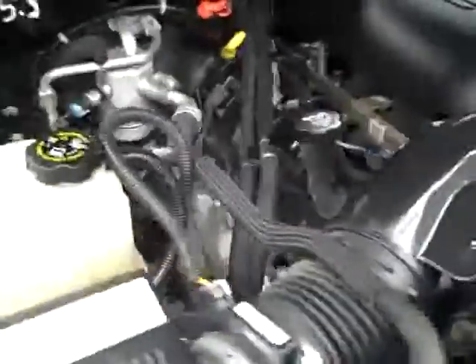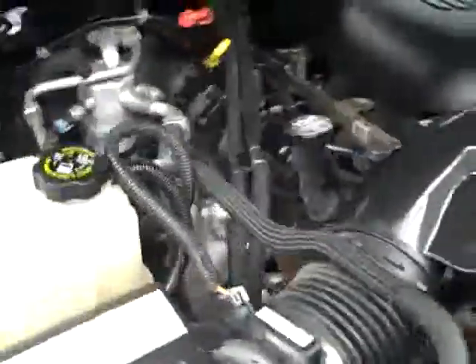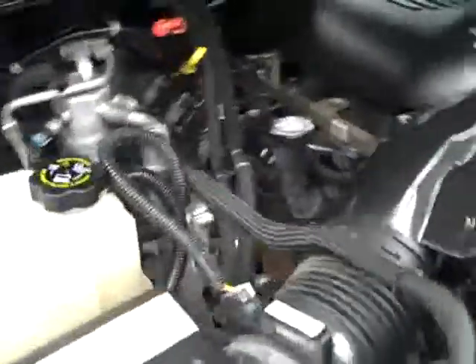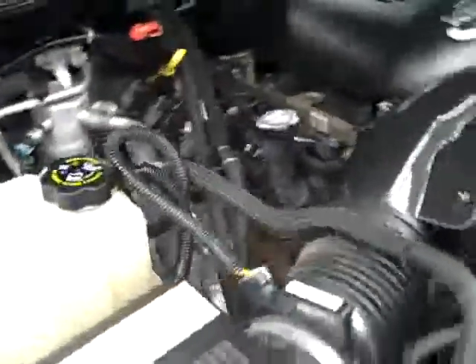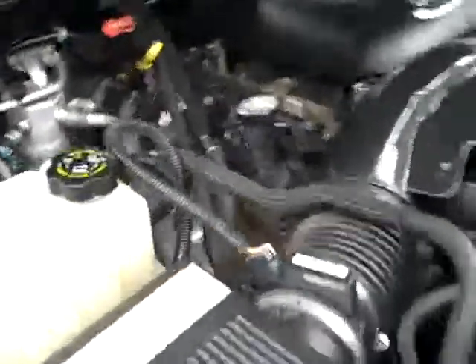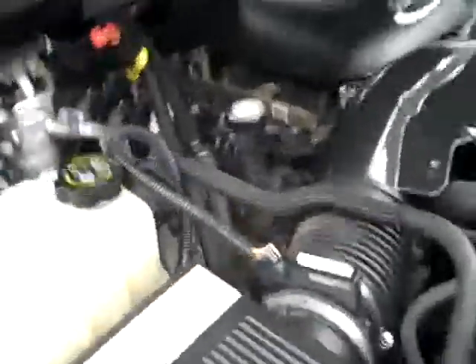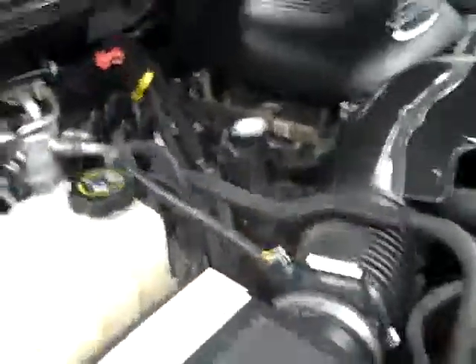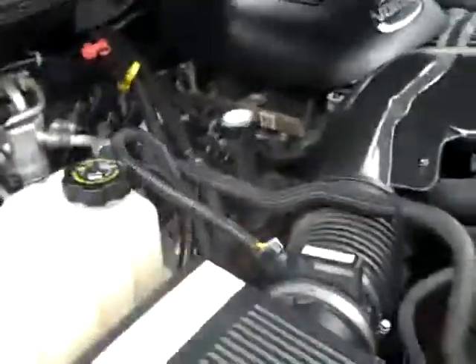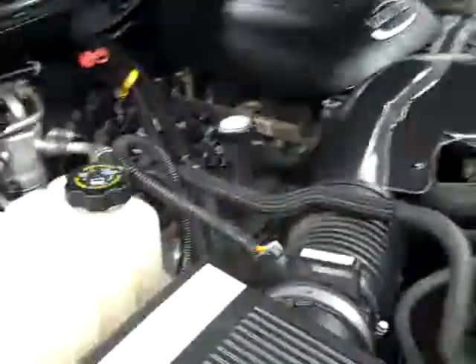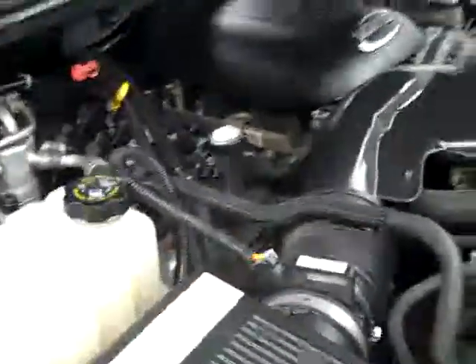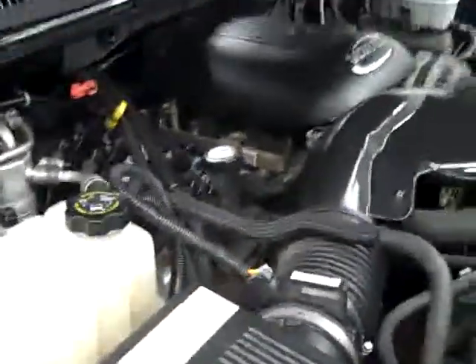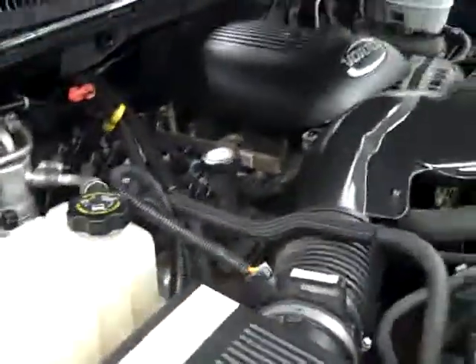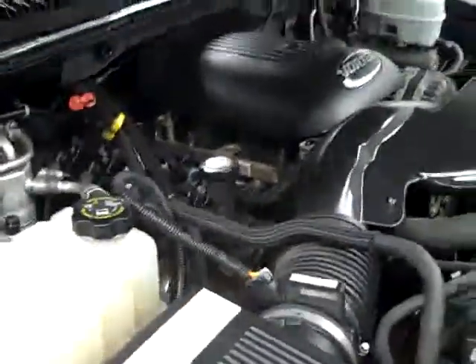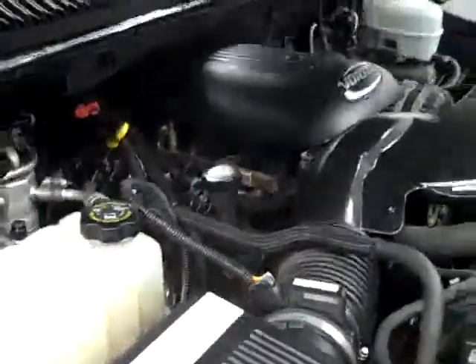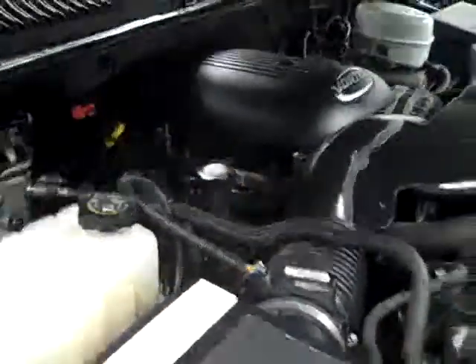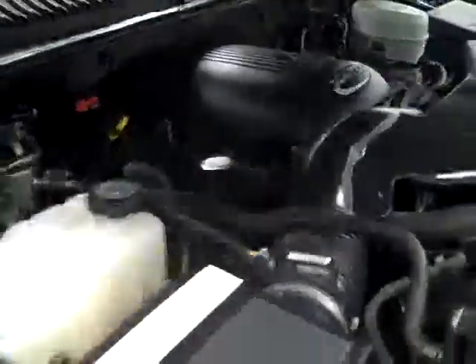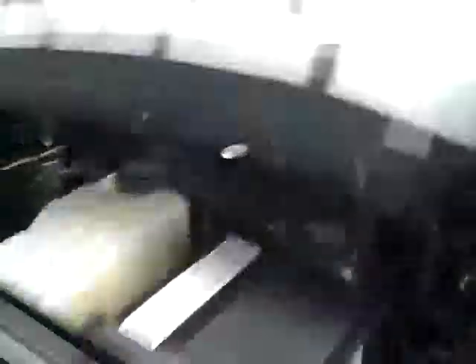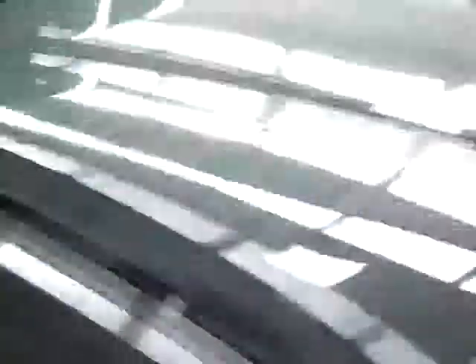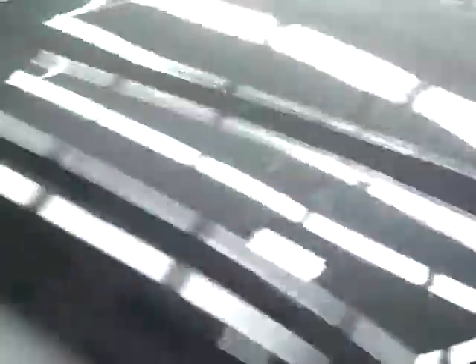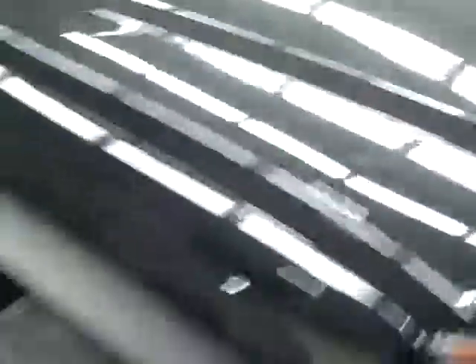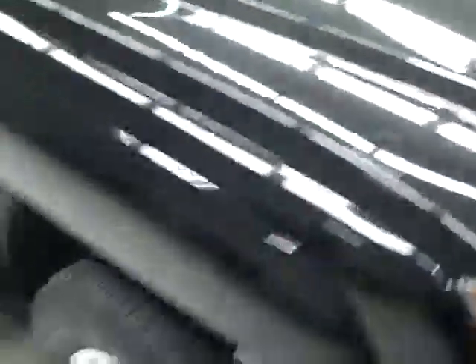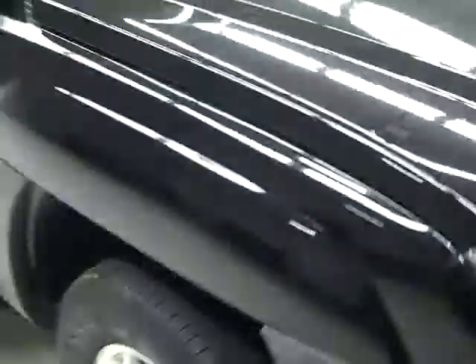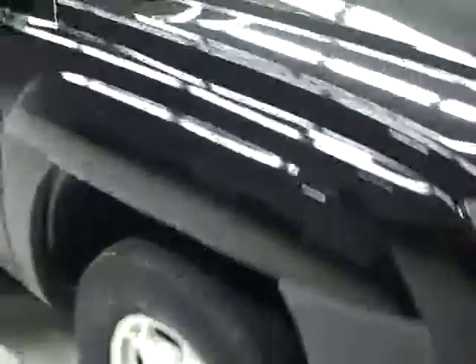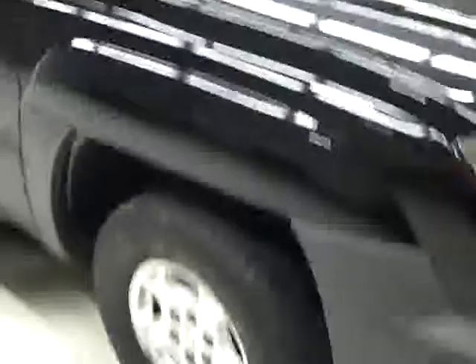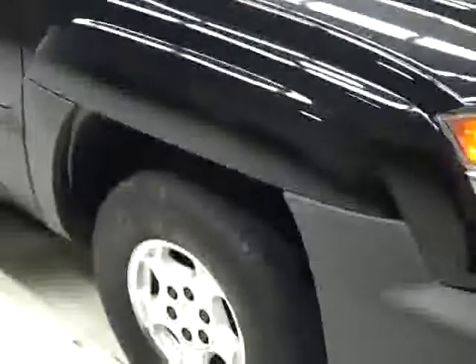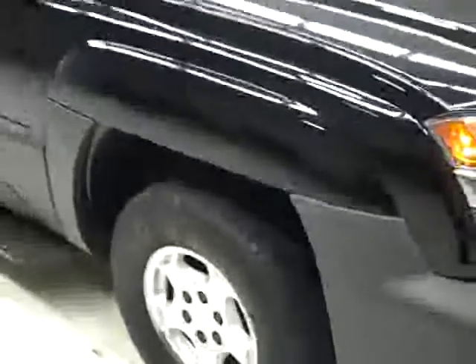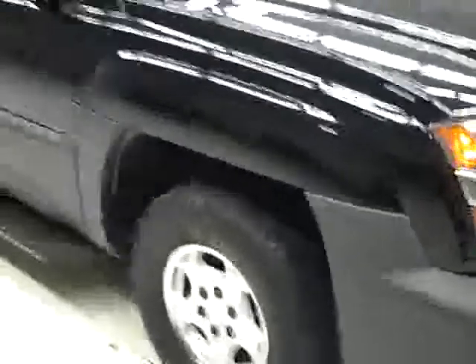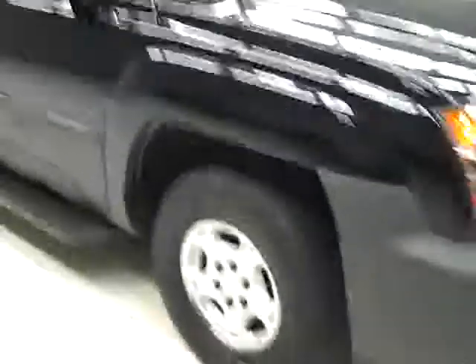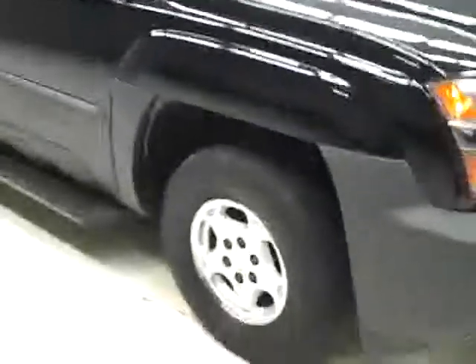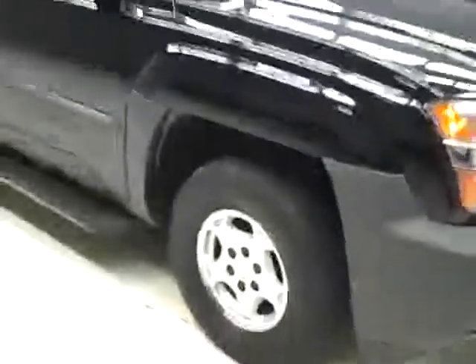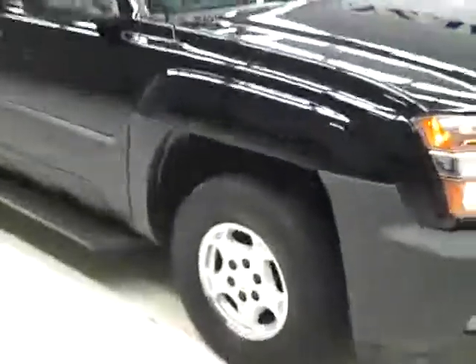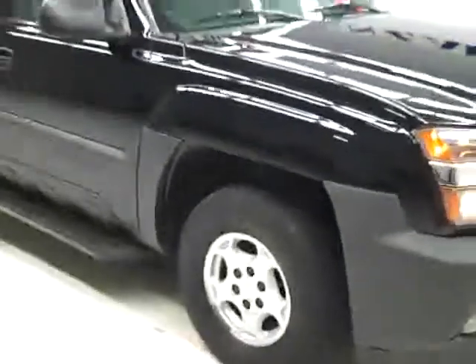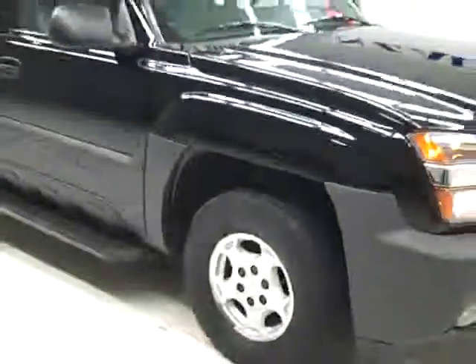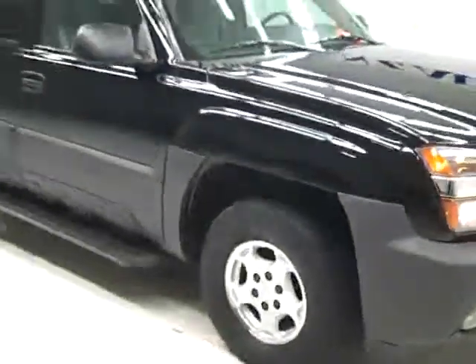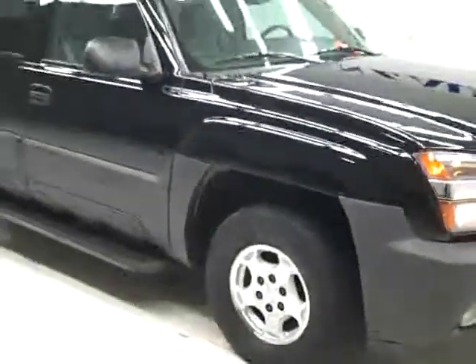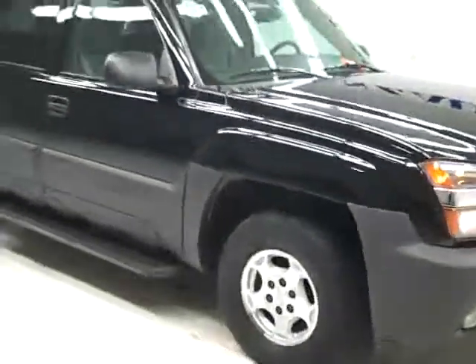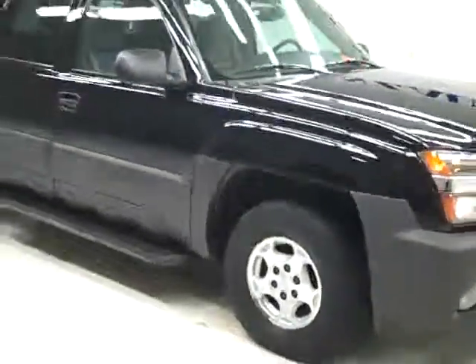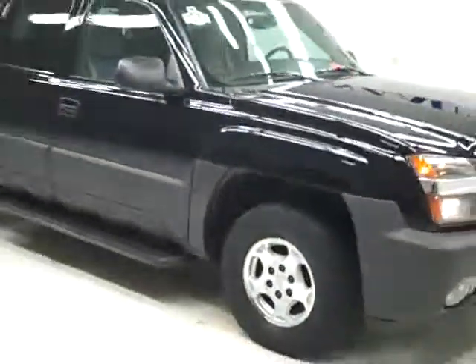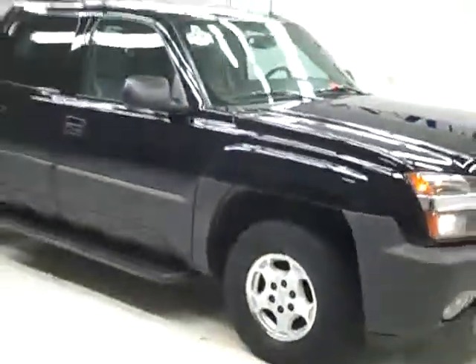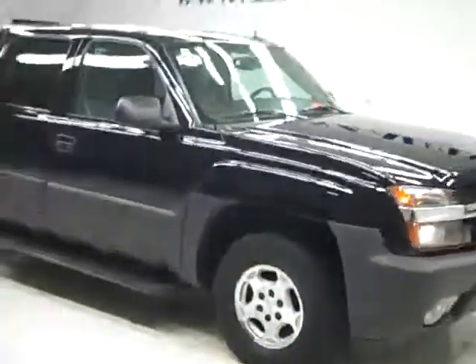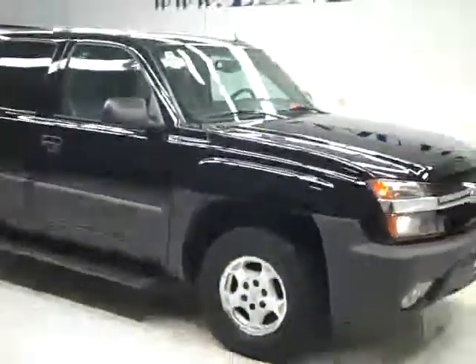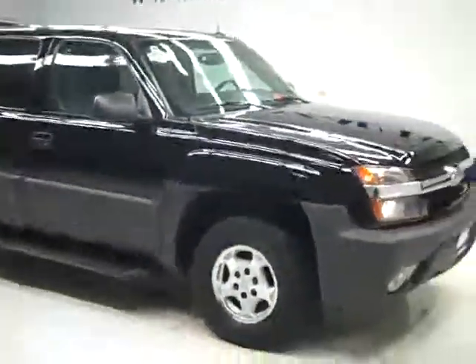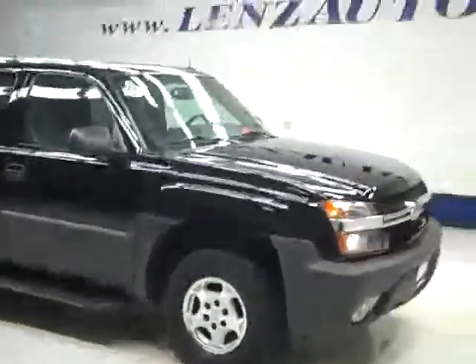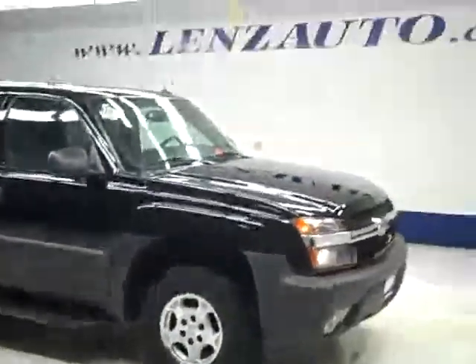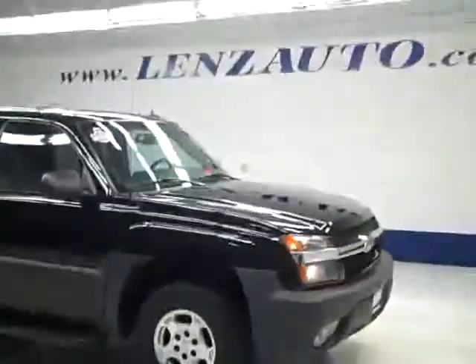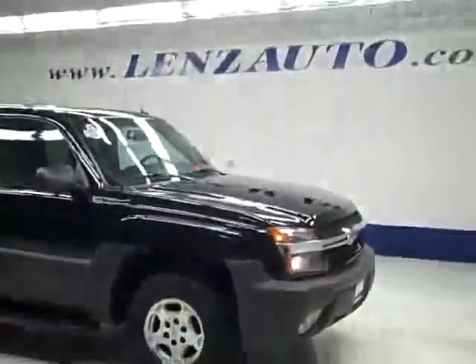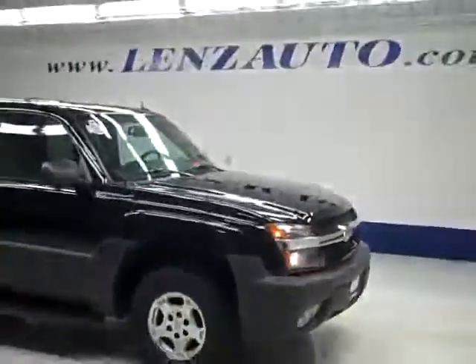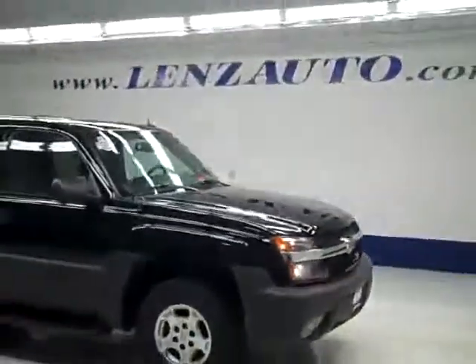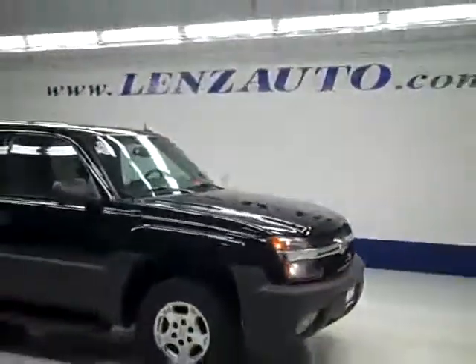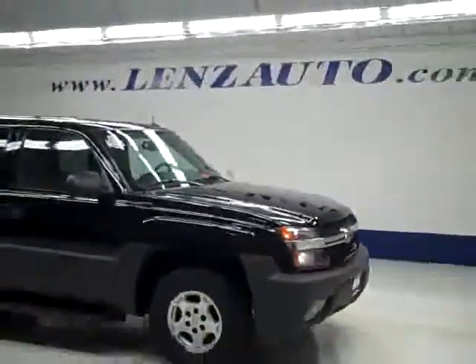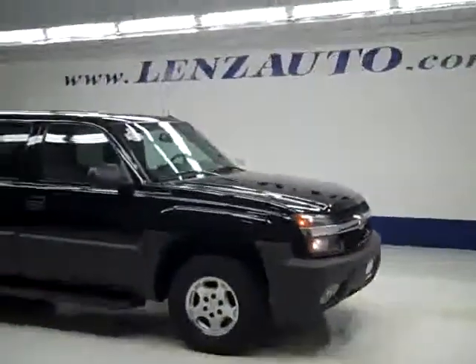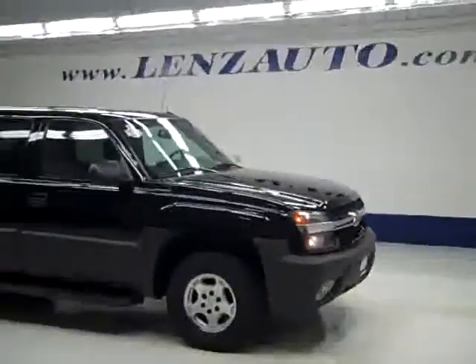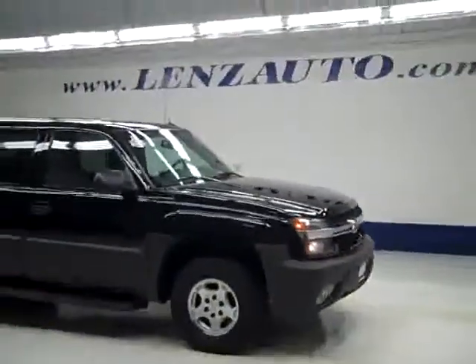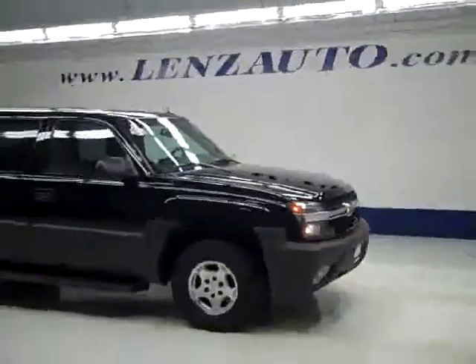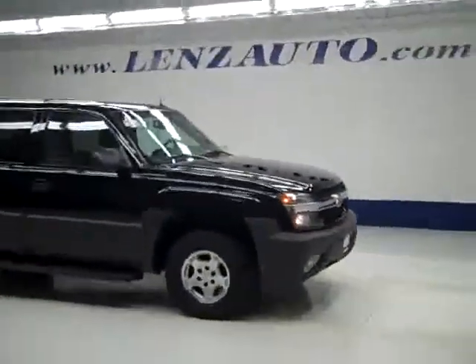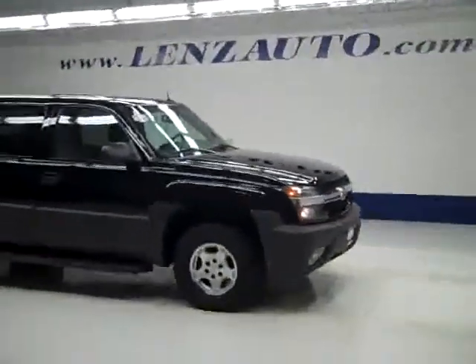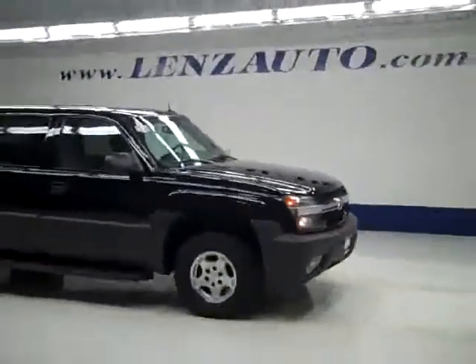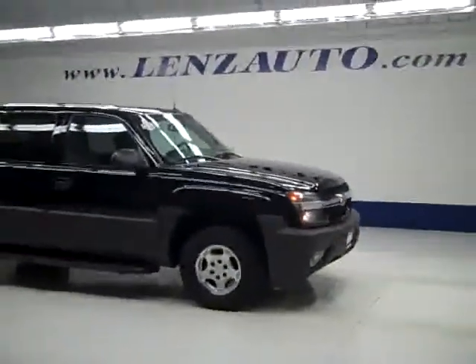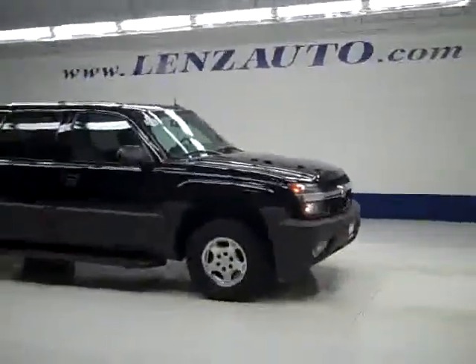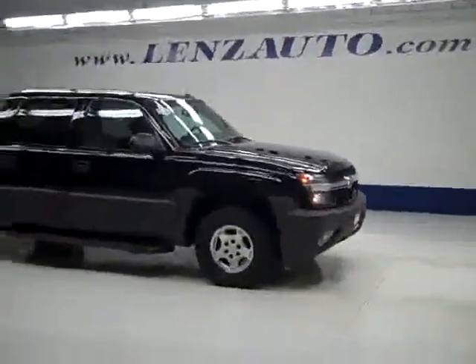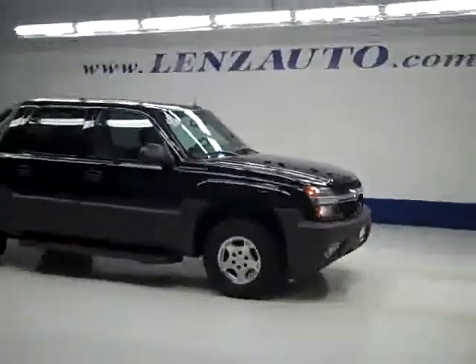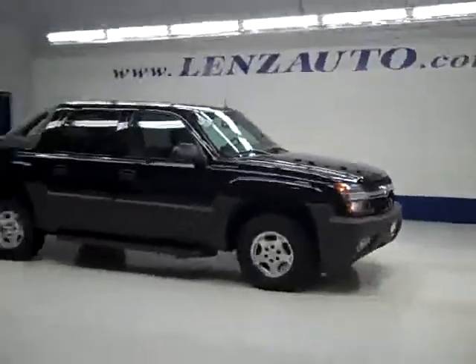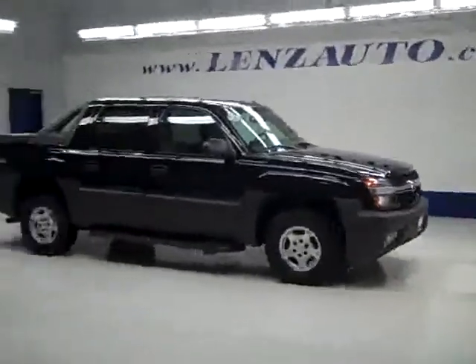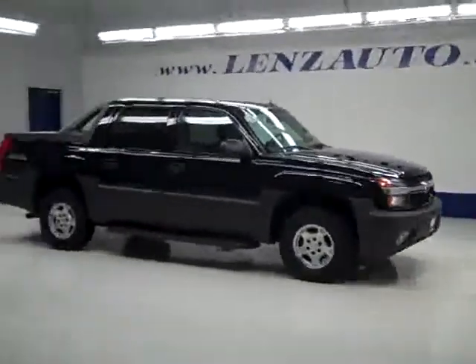If you'd like to see more pictures along with a full description, or to take a look at our other more than 400 trucks and SUVs, visit our website at LensAuto.com.